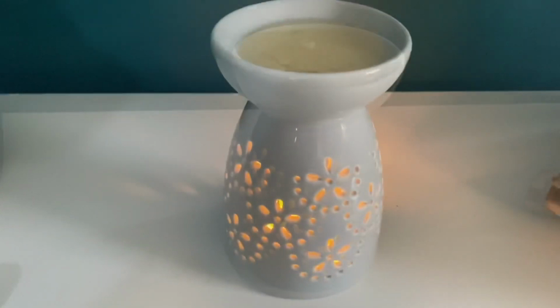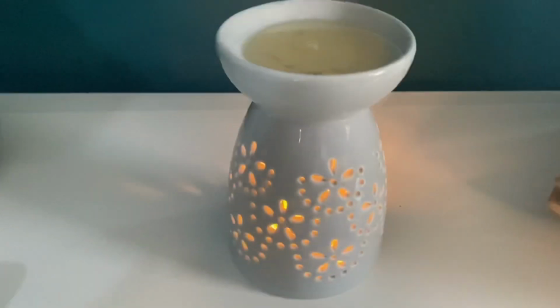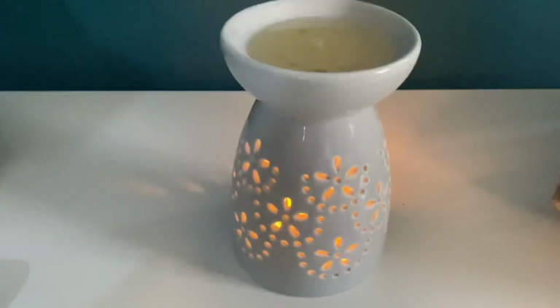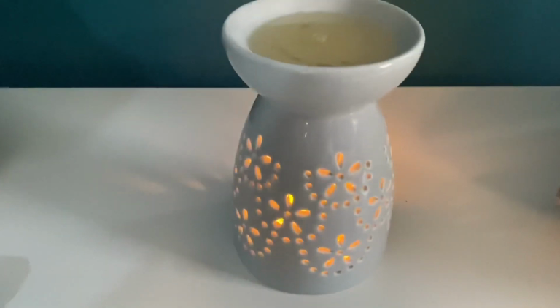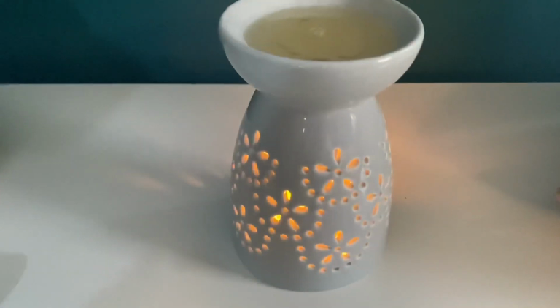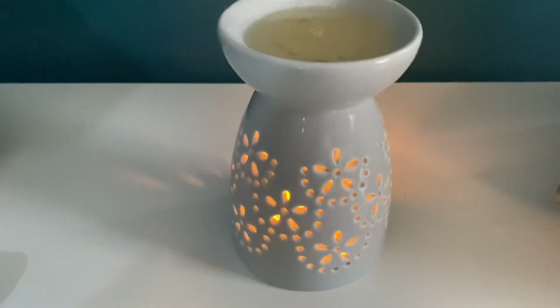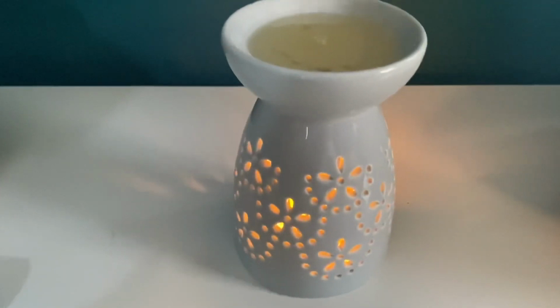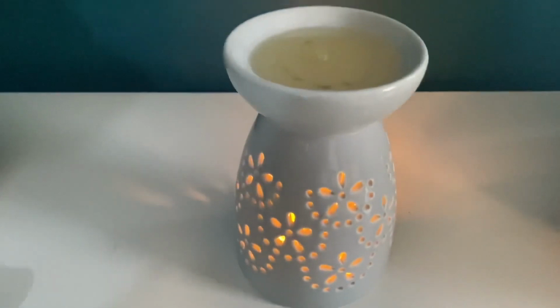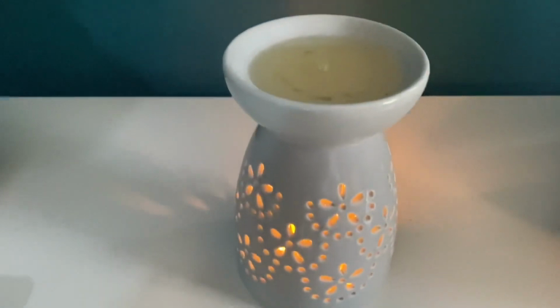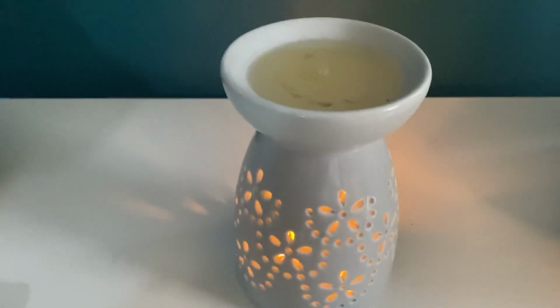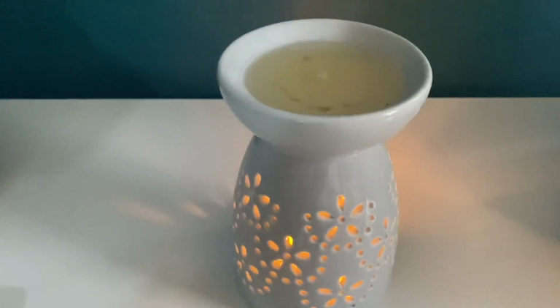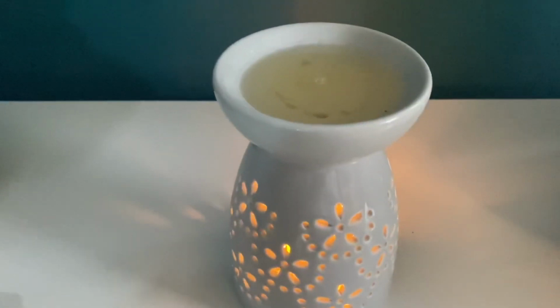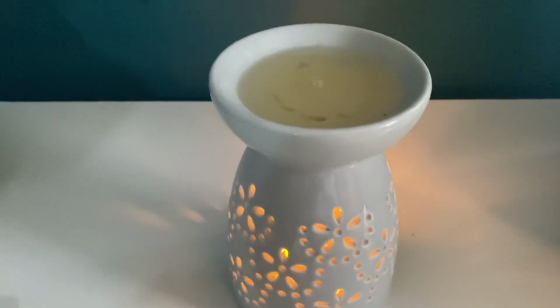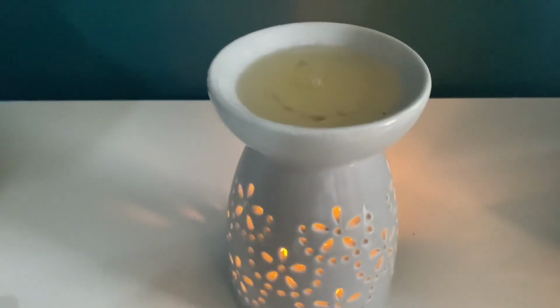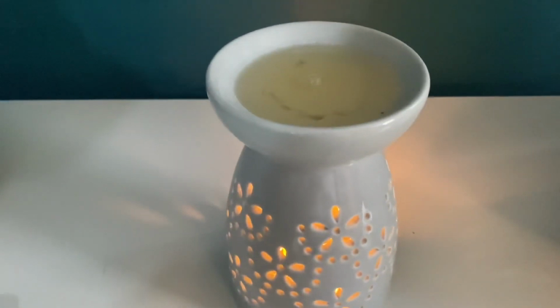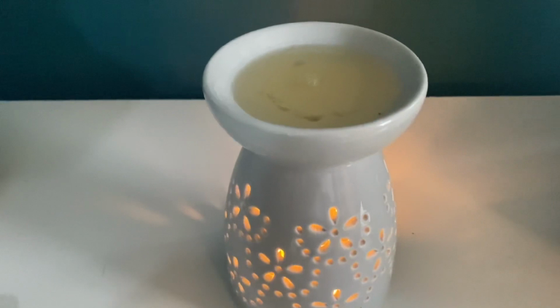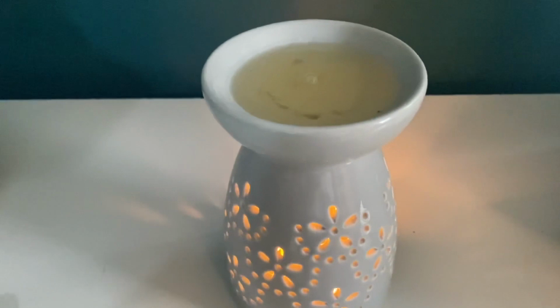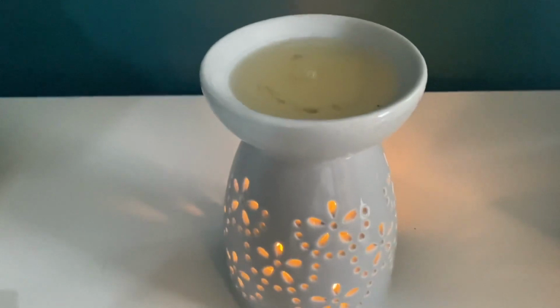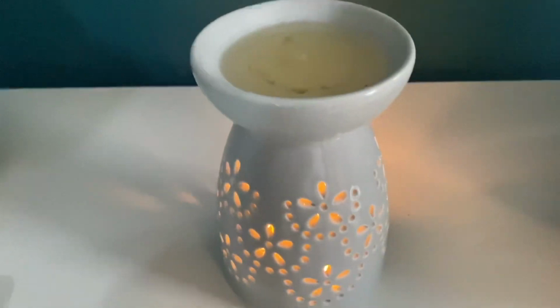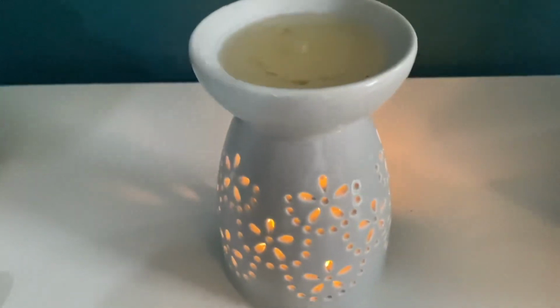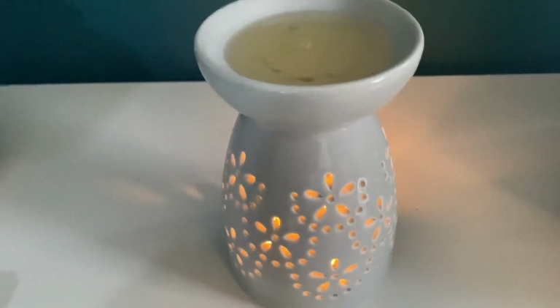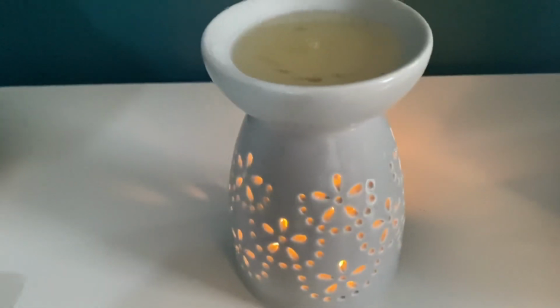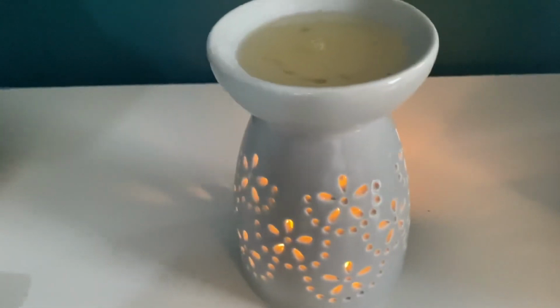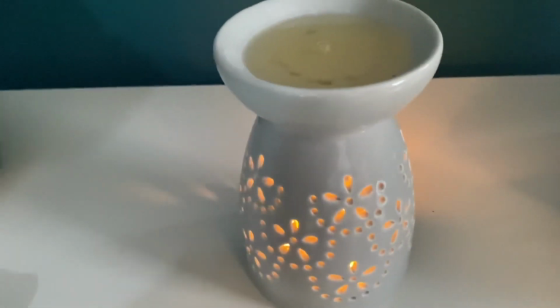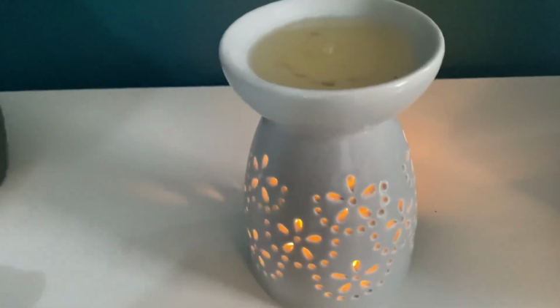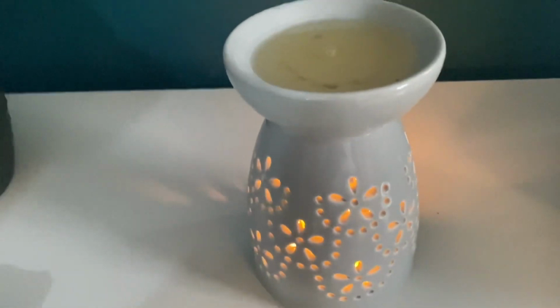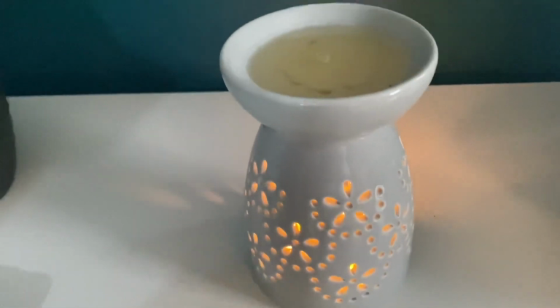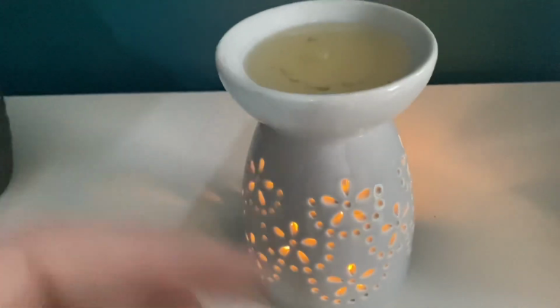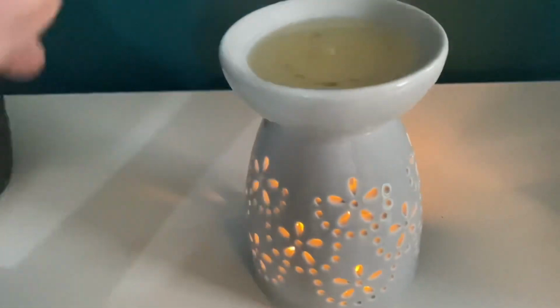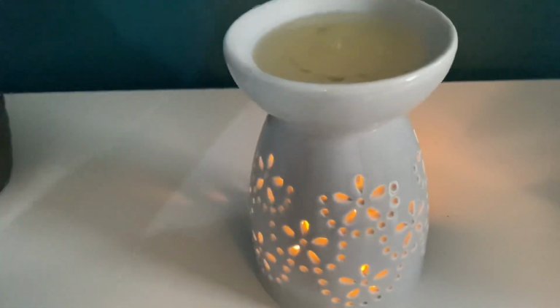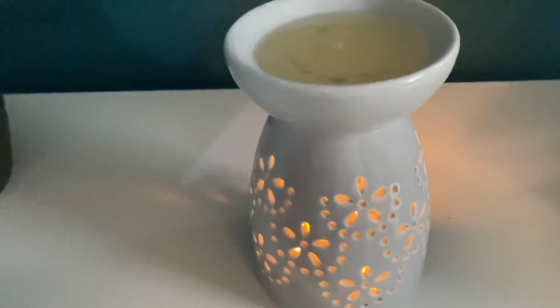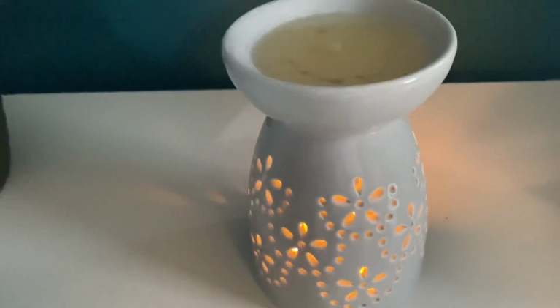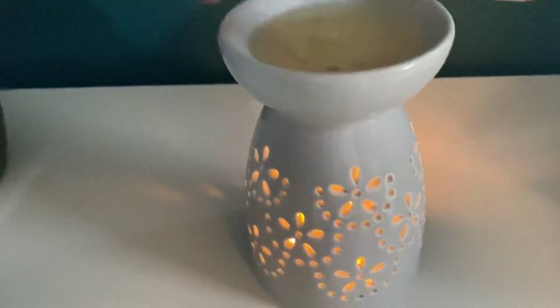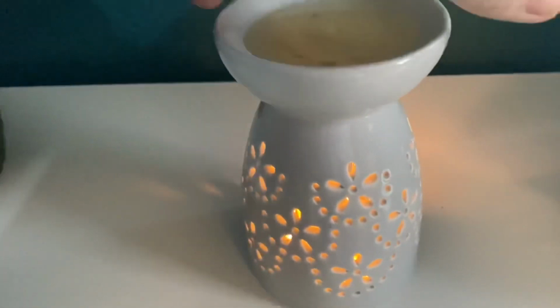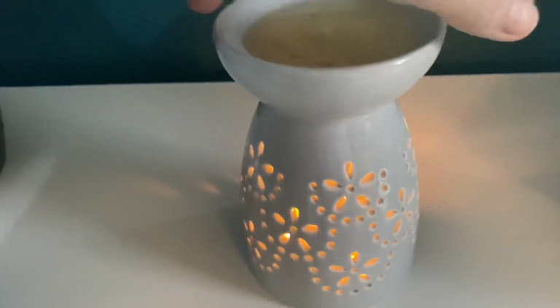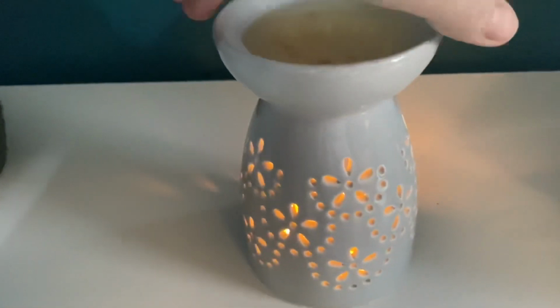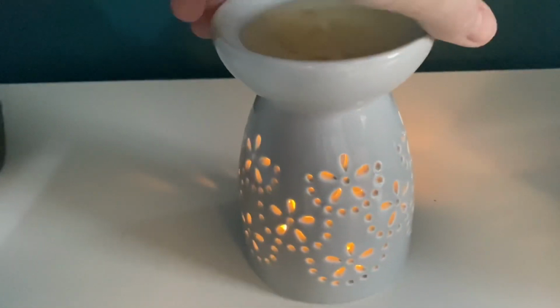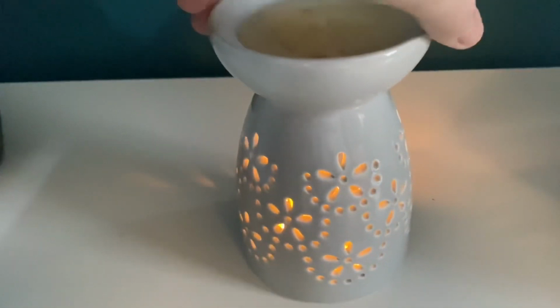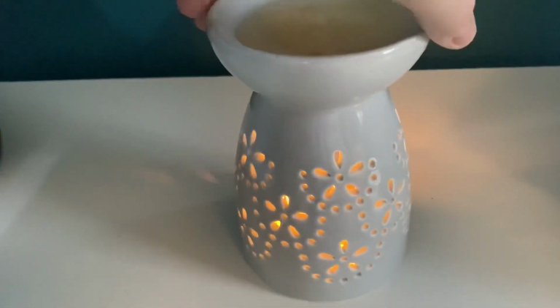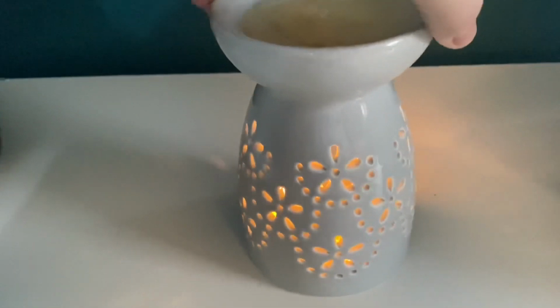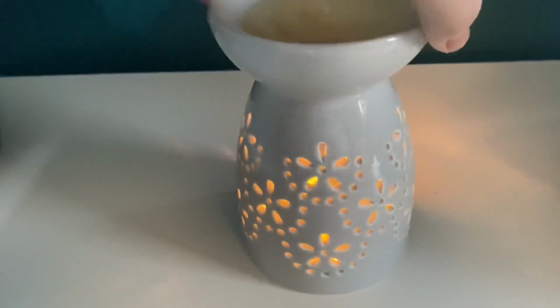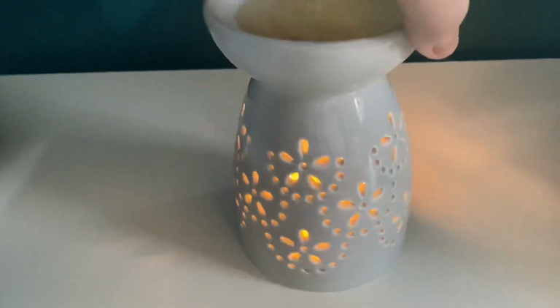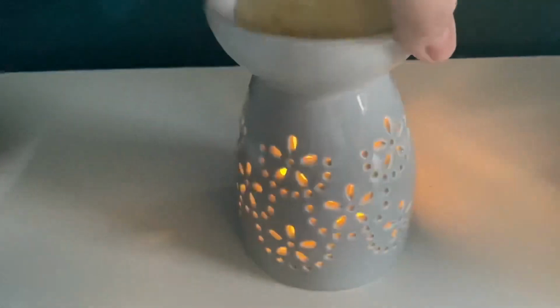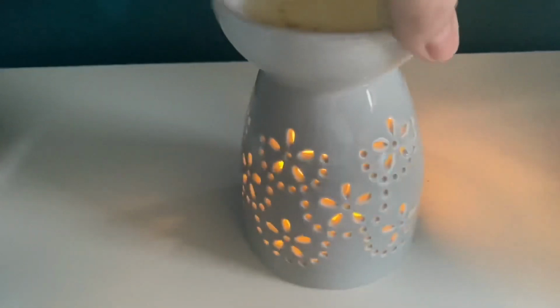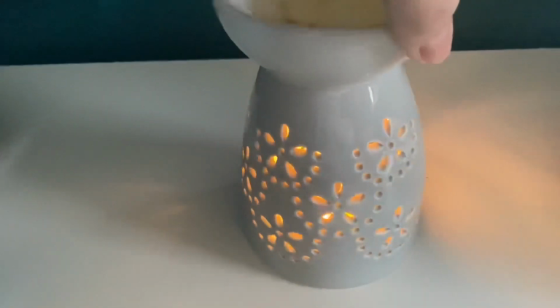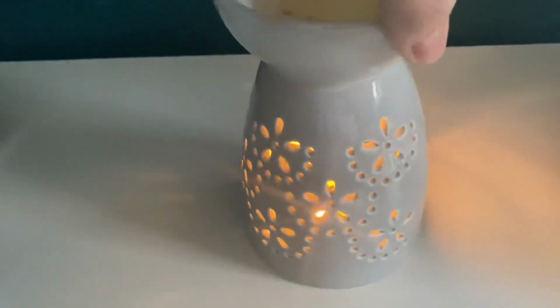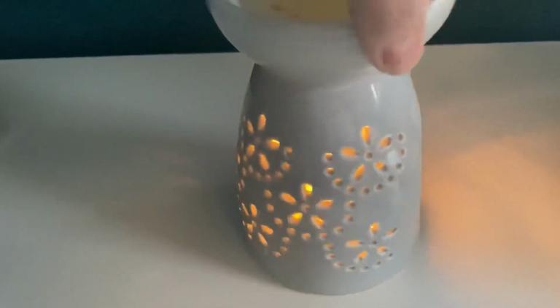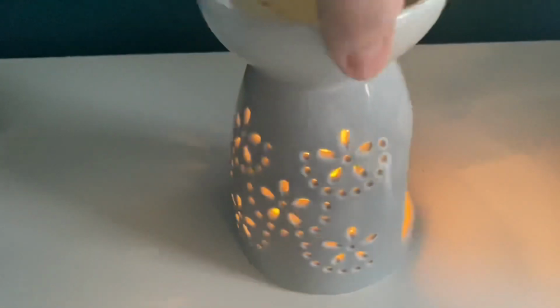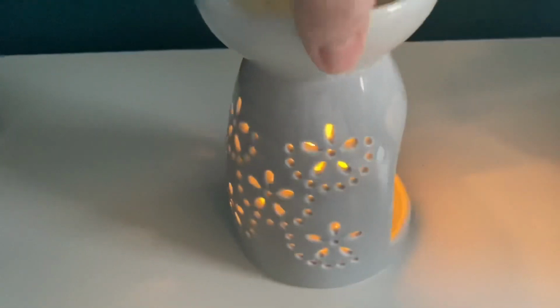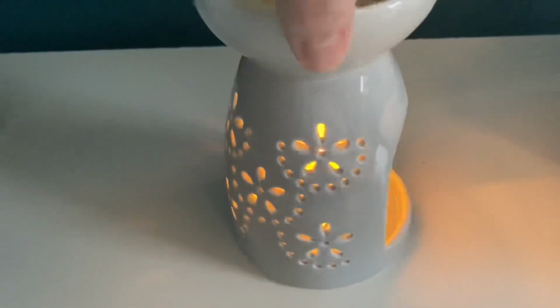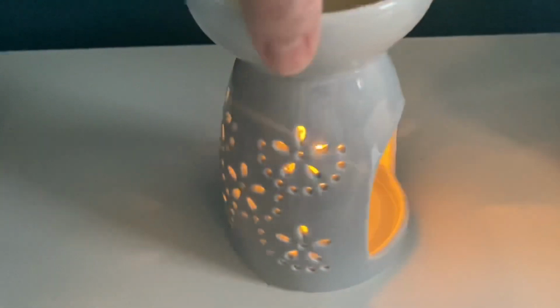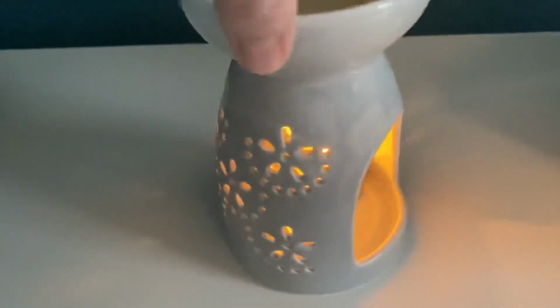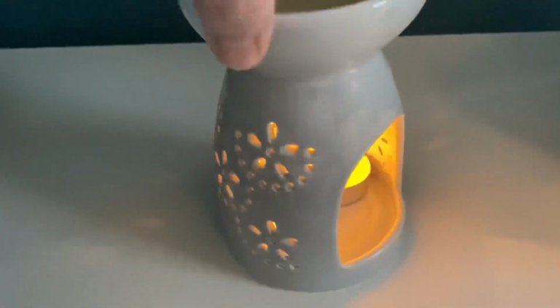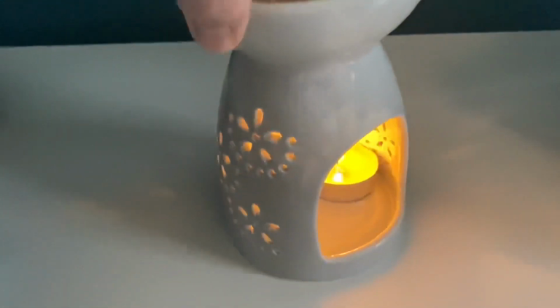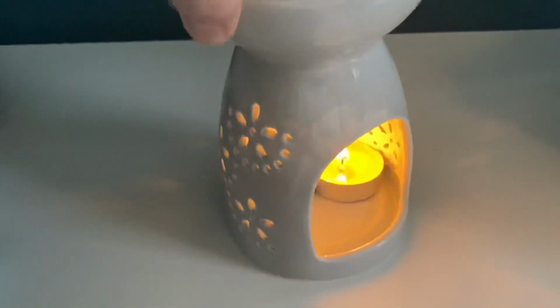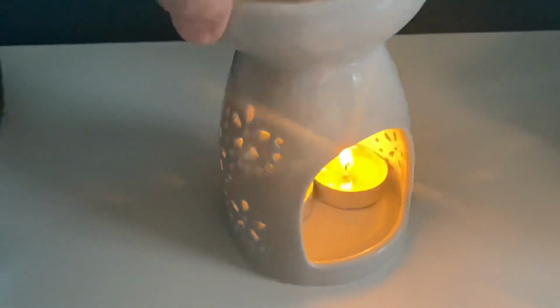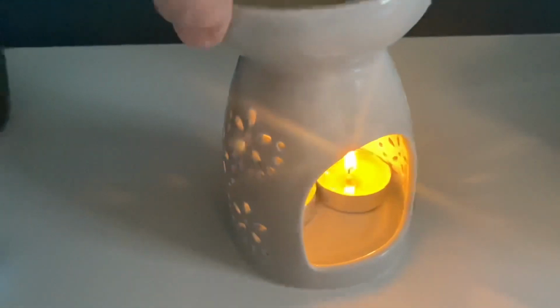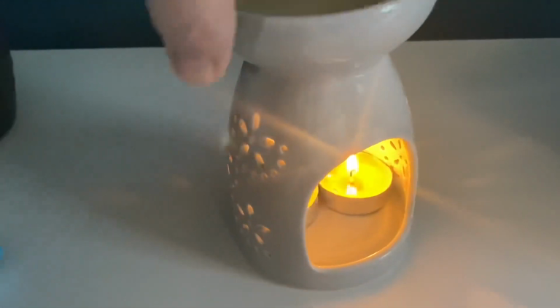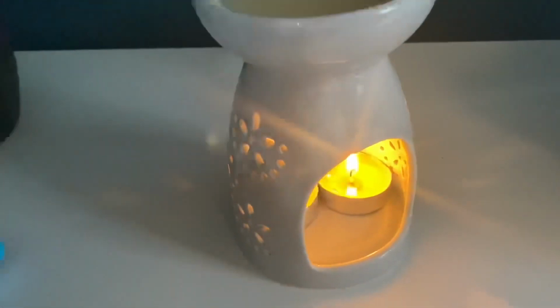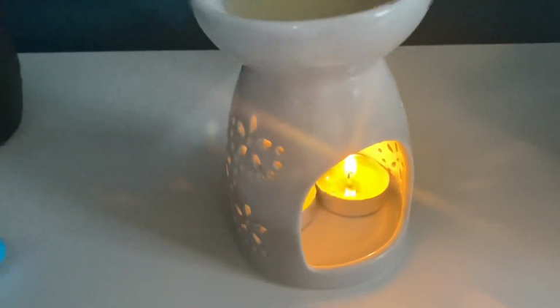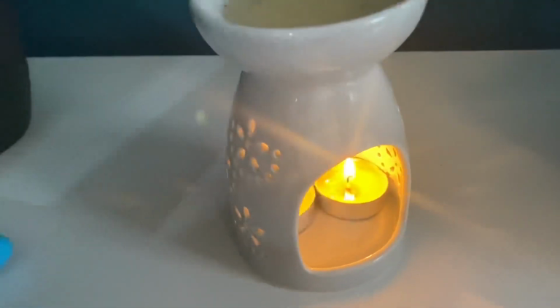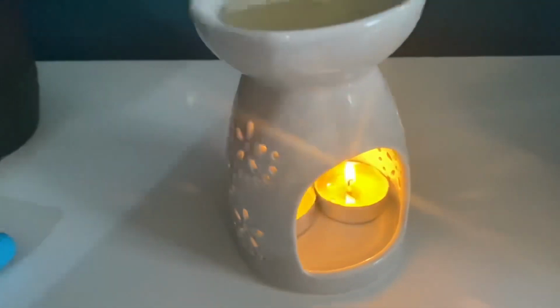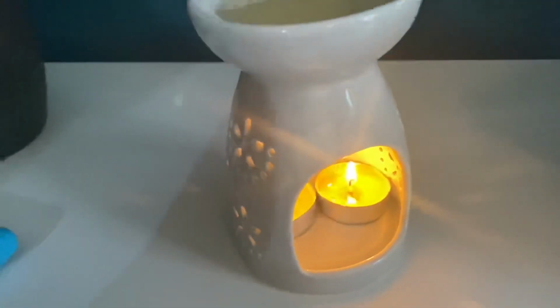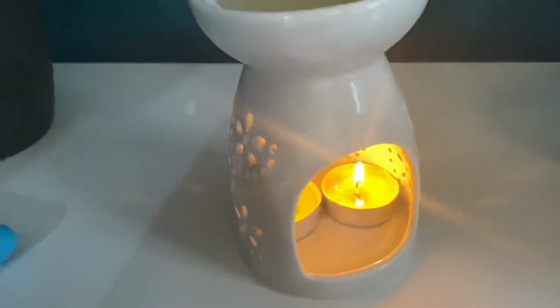Okay, so as you can see, the wax has now all melted. So first of all, I'm just going to blow out these candles.